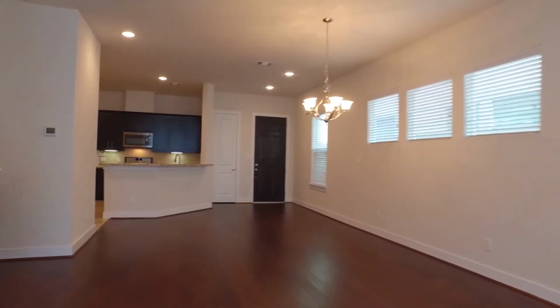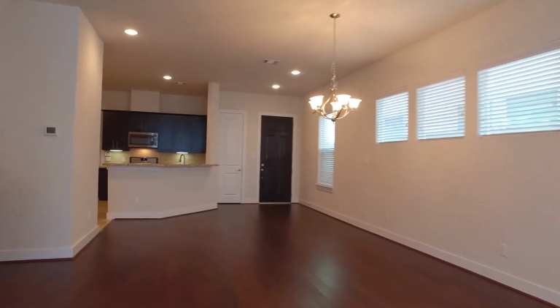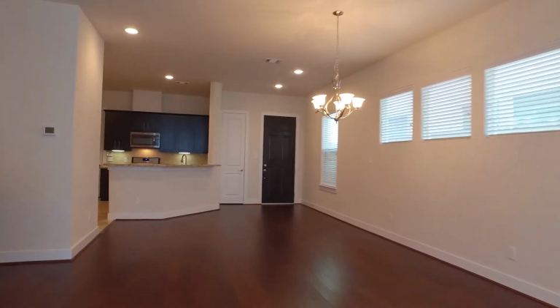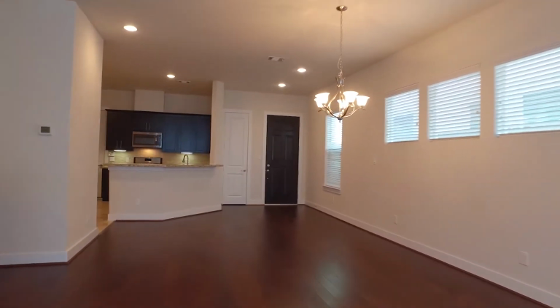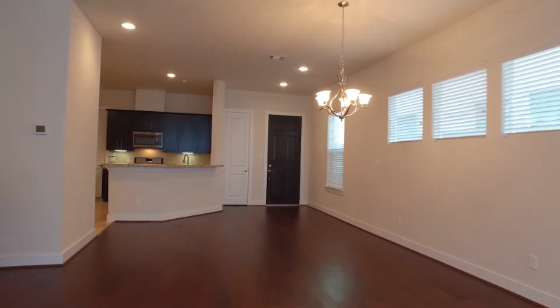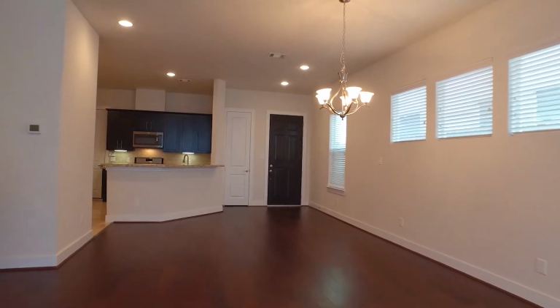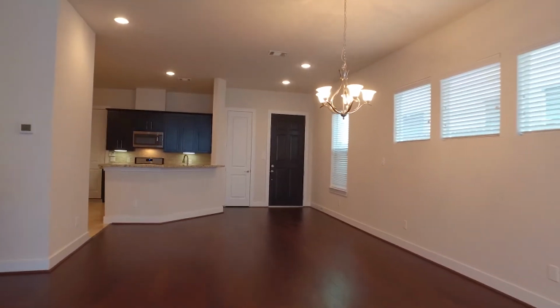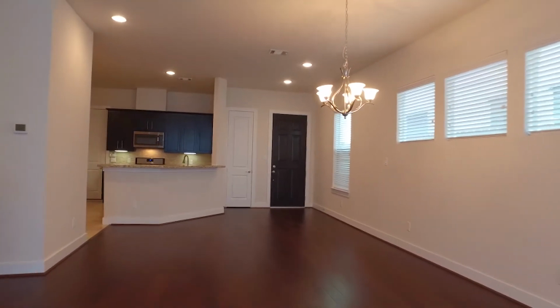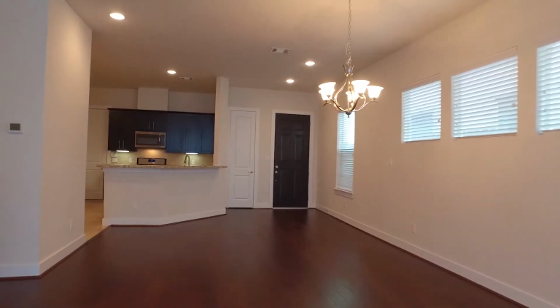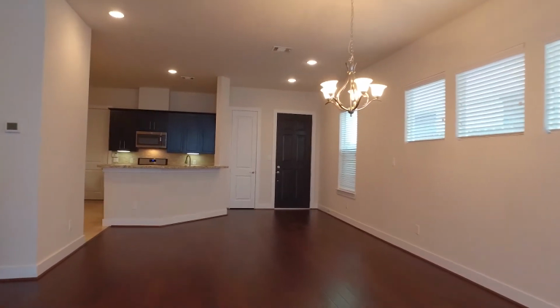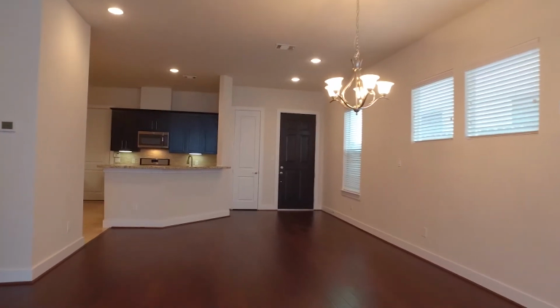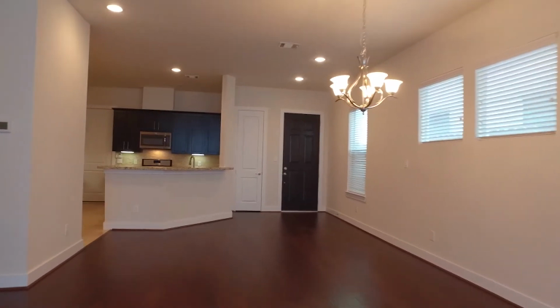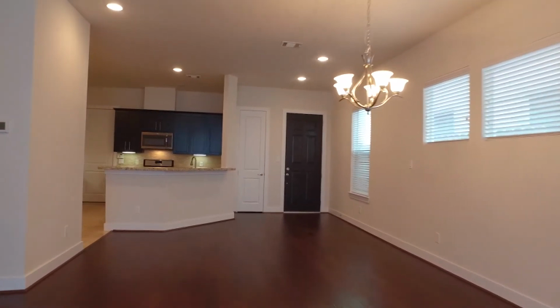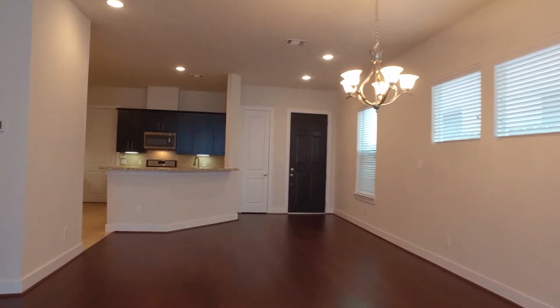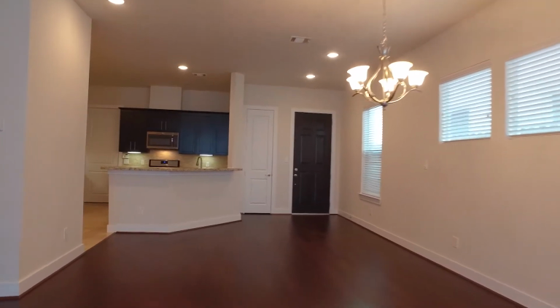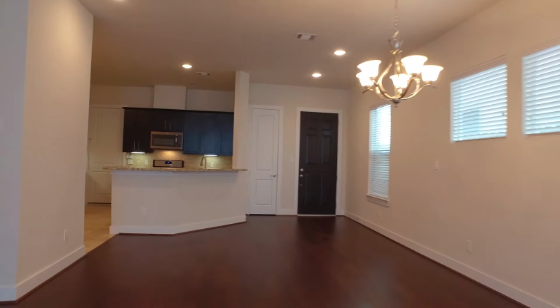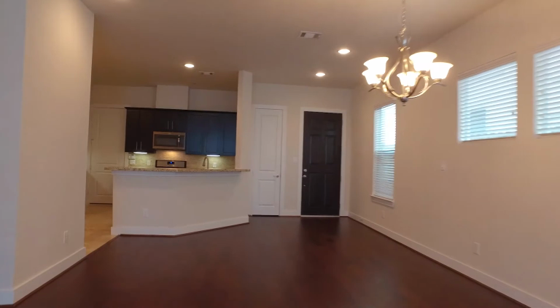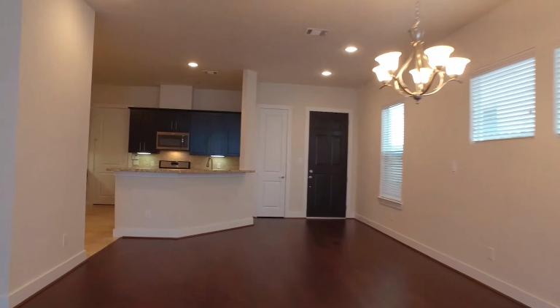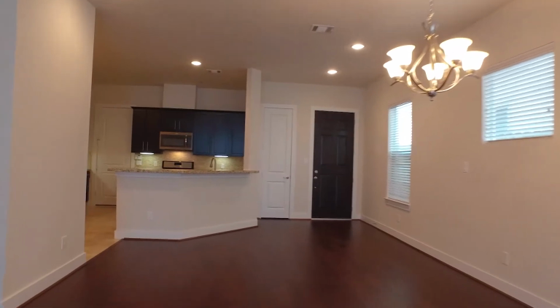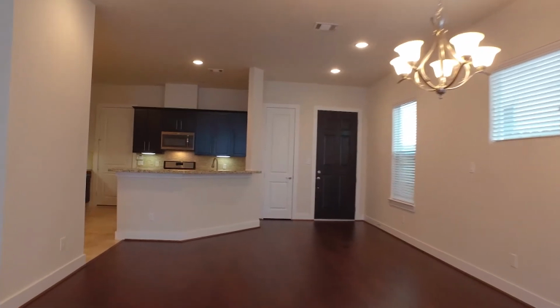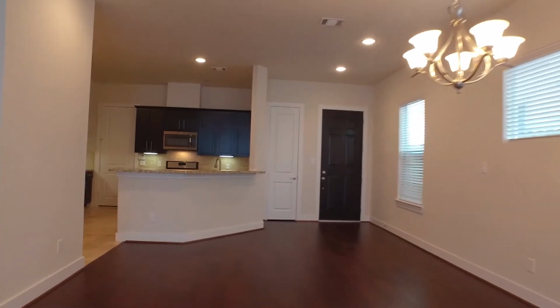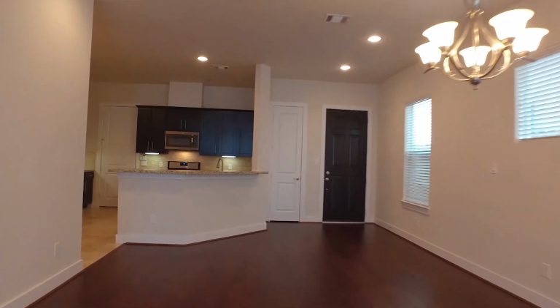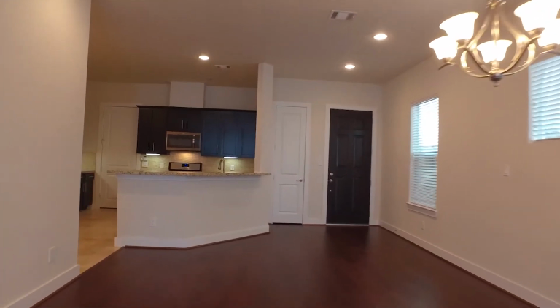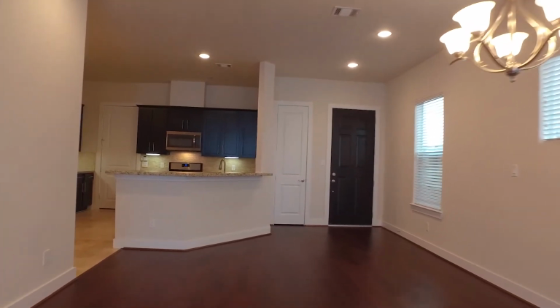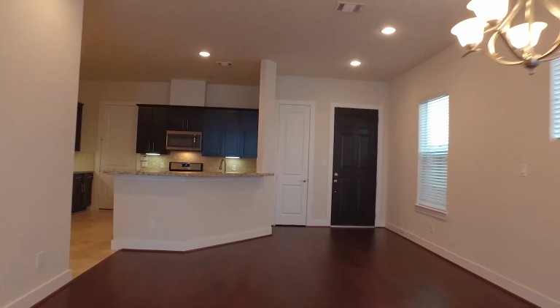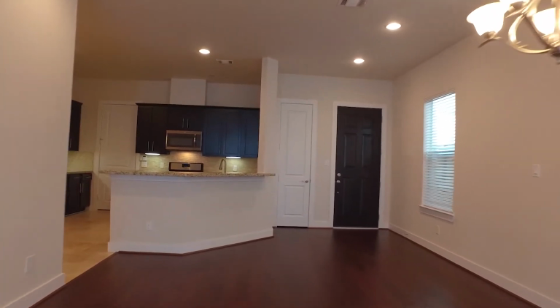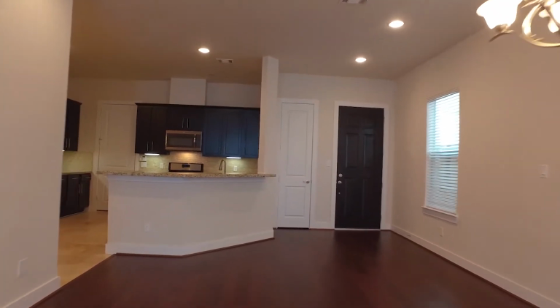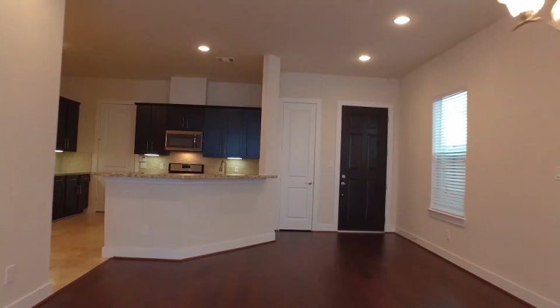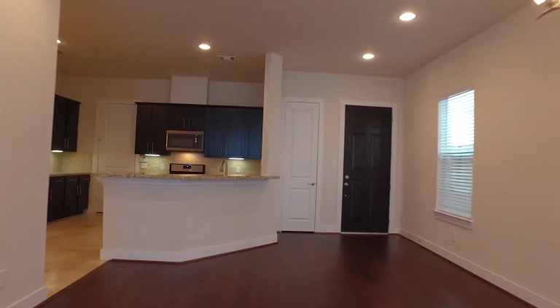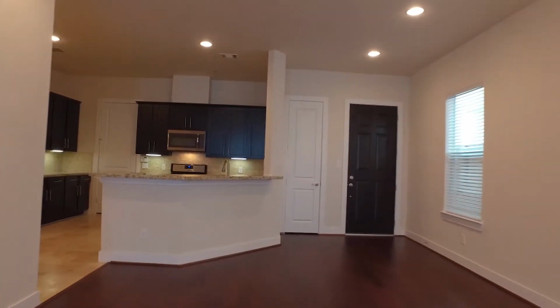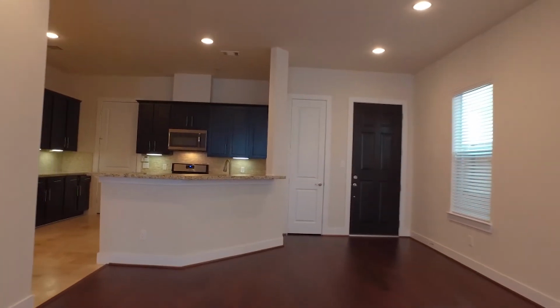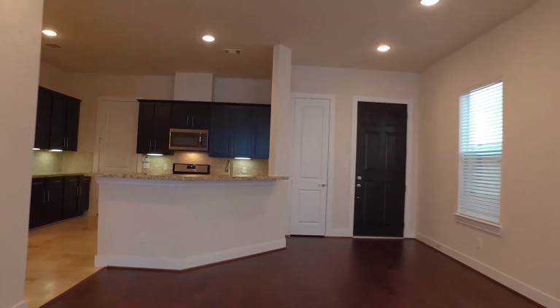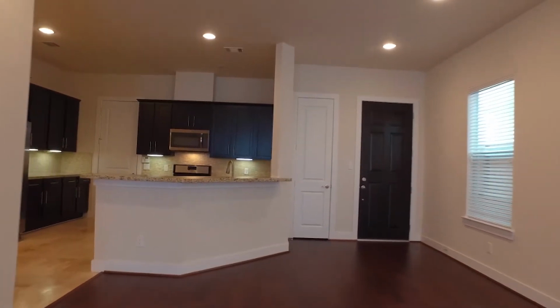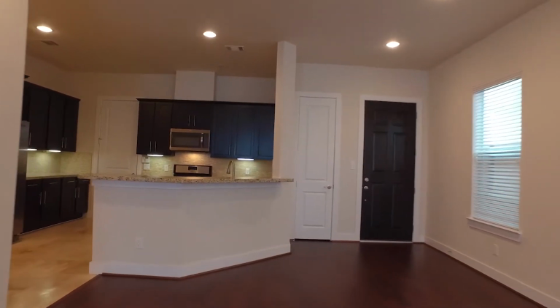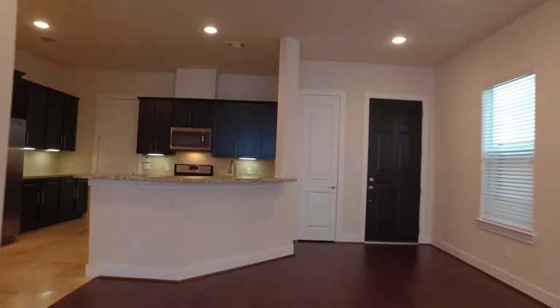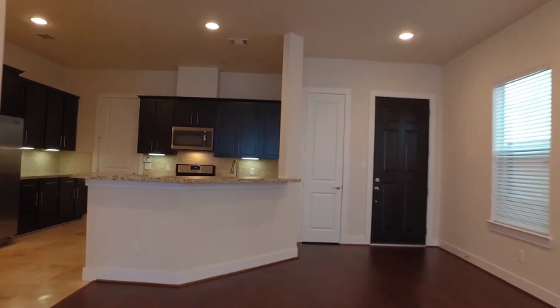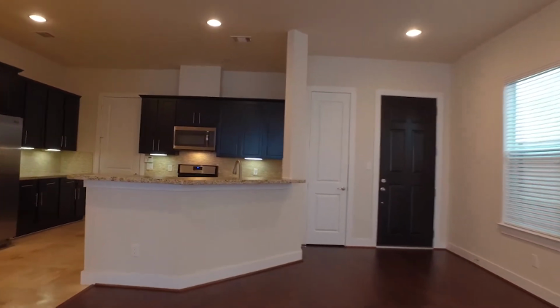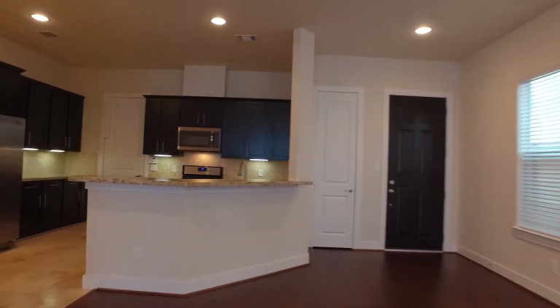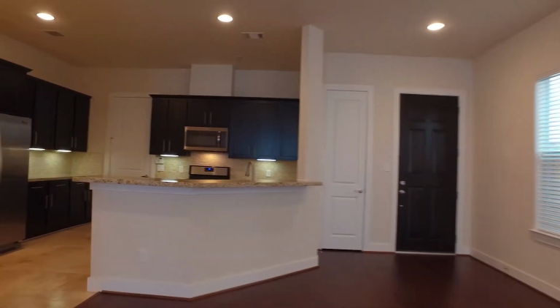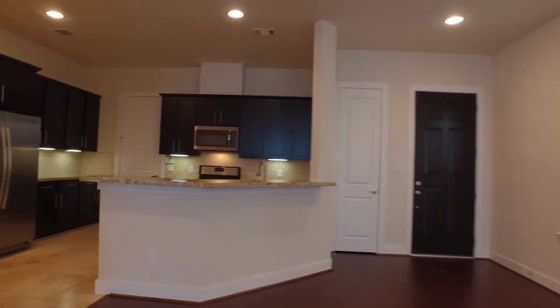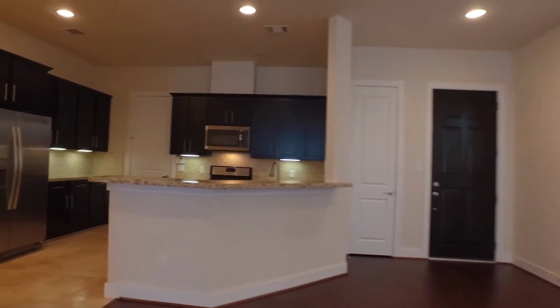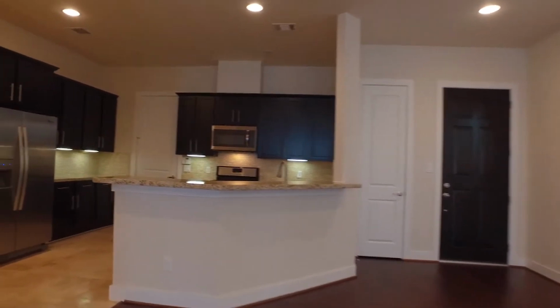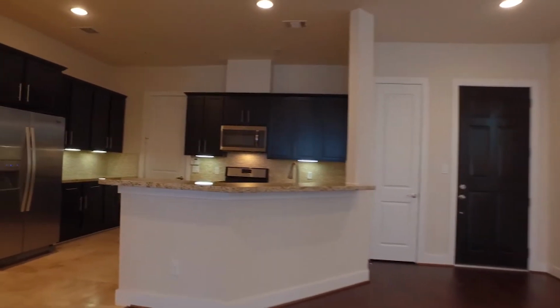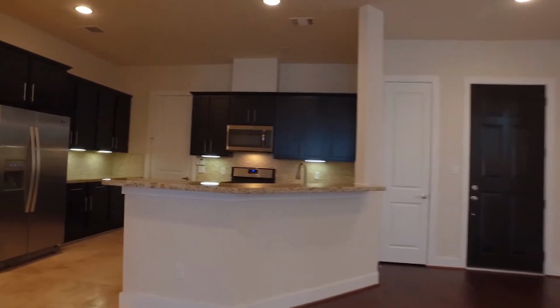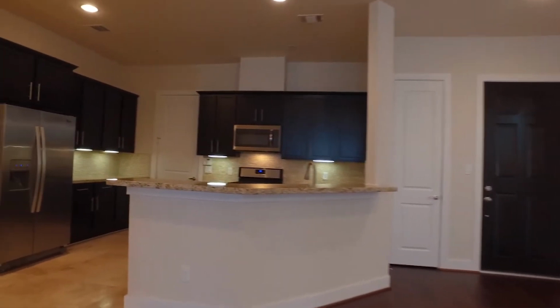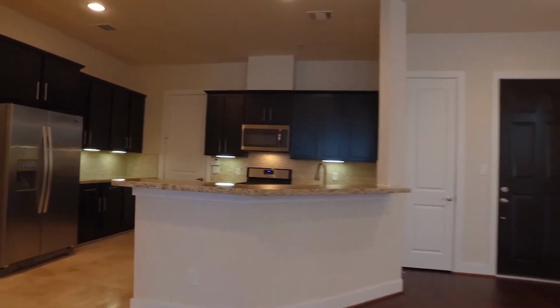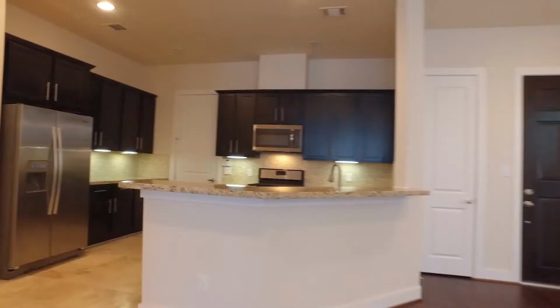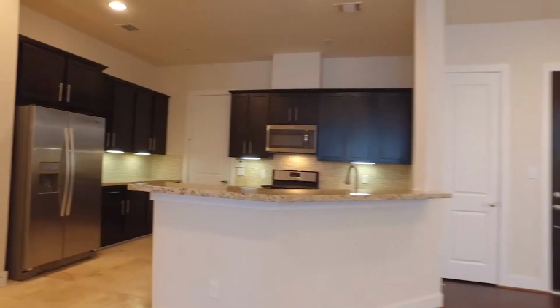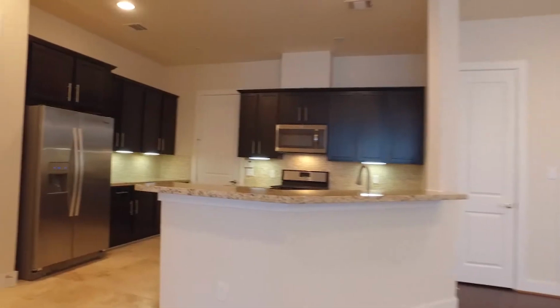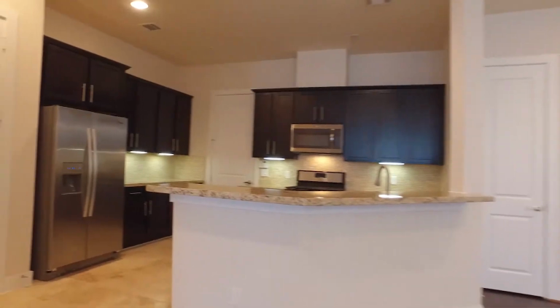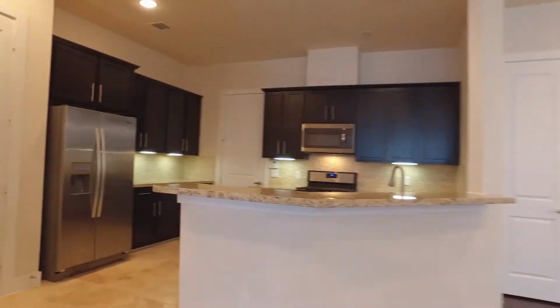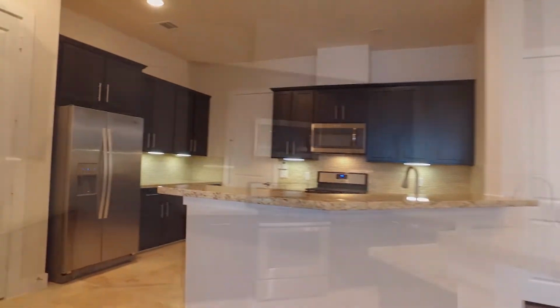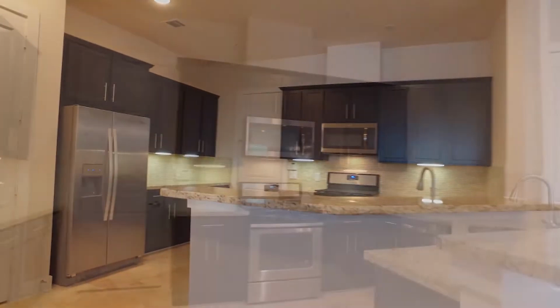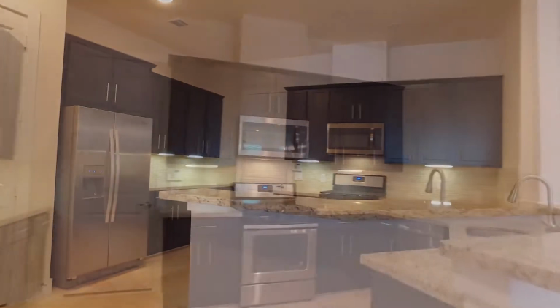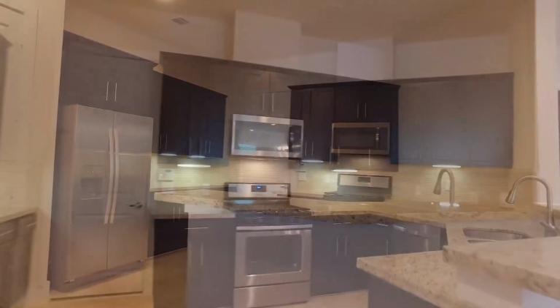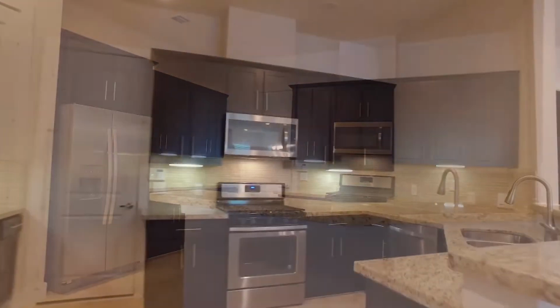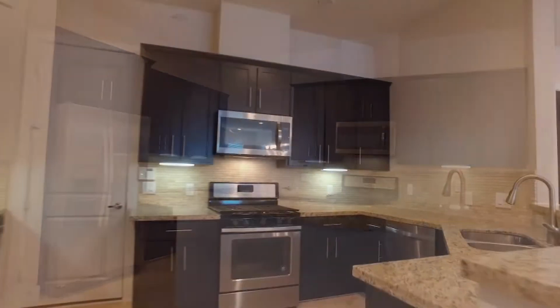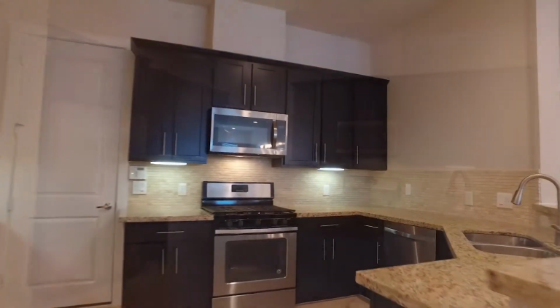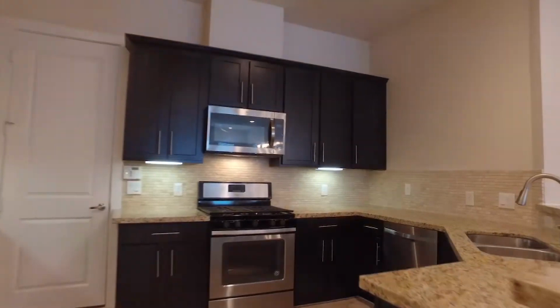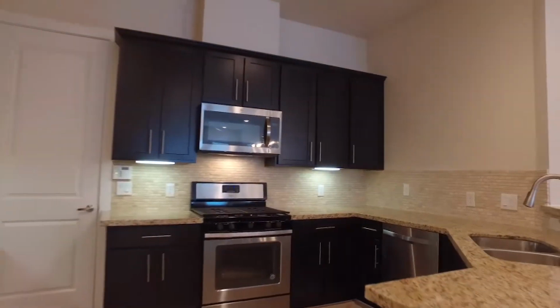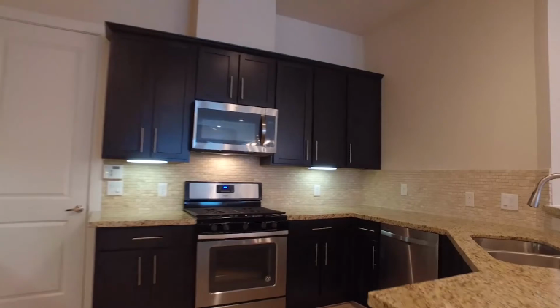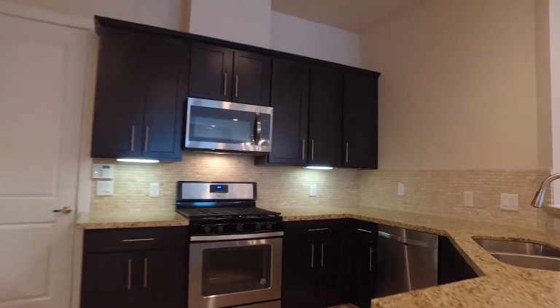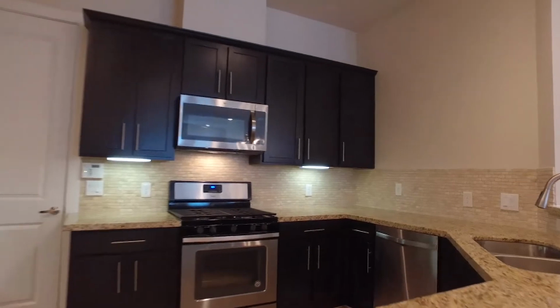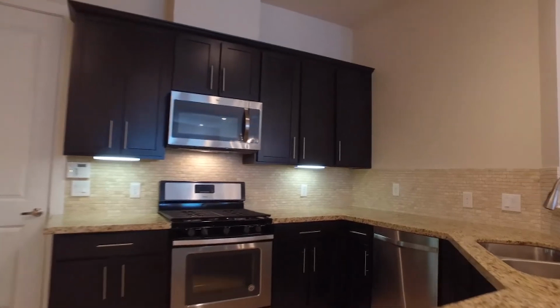The kitchen comes complete with granite countertops, a tile backsplash, and stainless steel appliances, including a refrigerator.